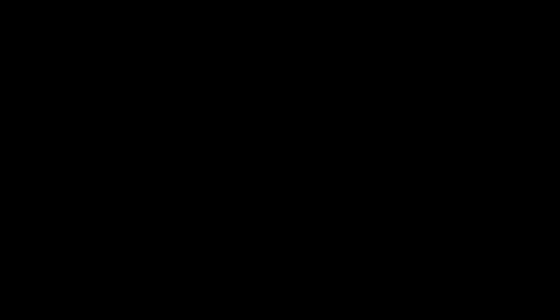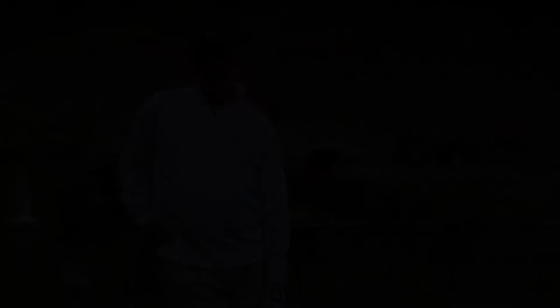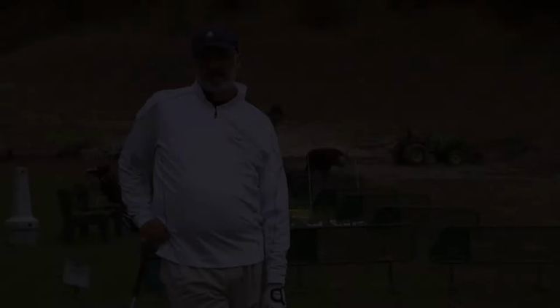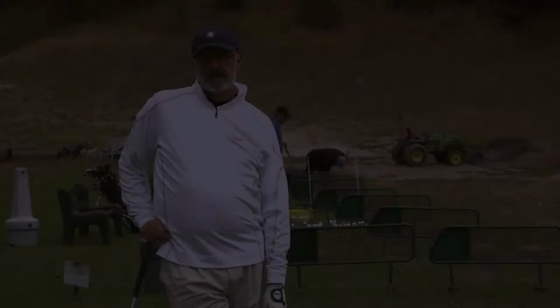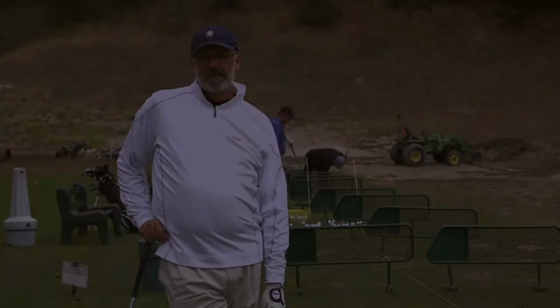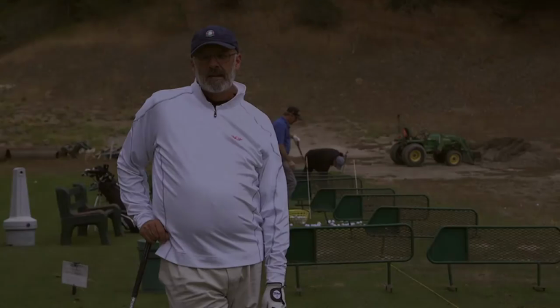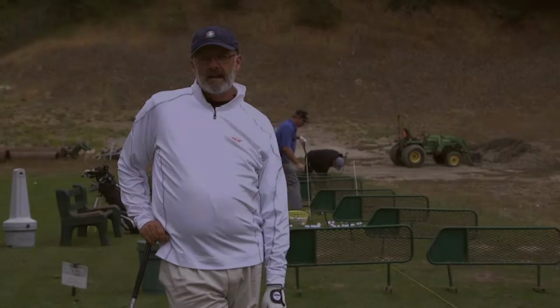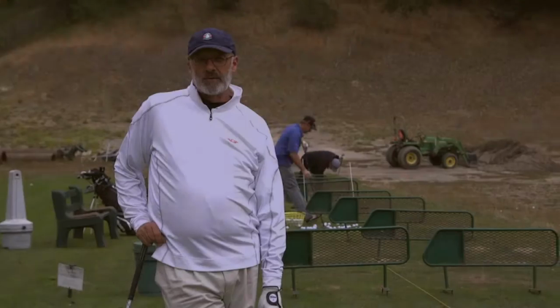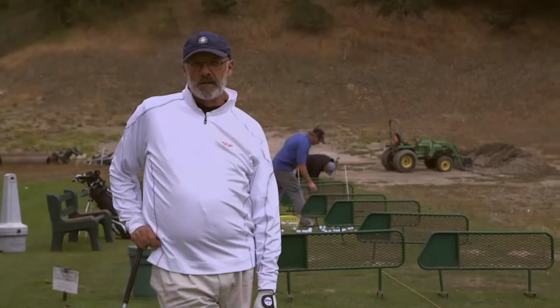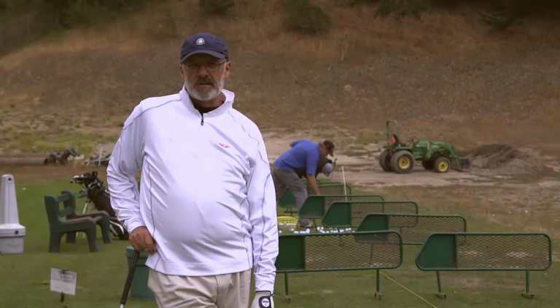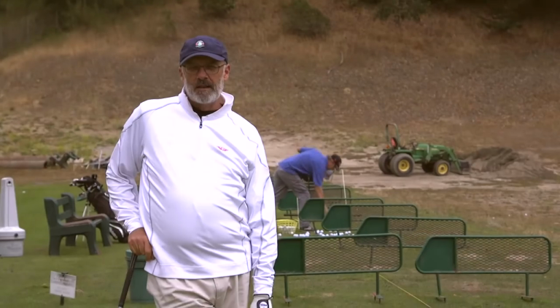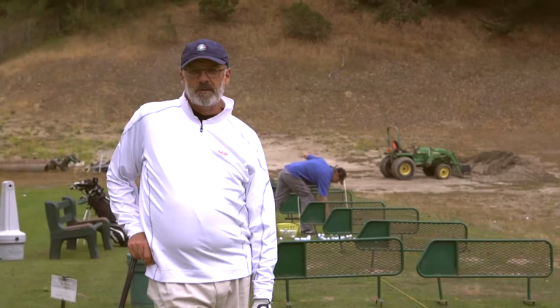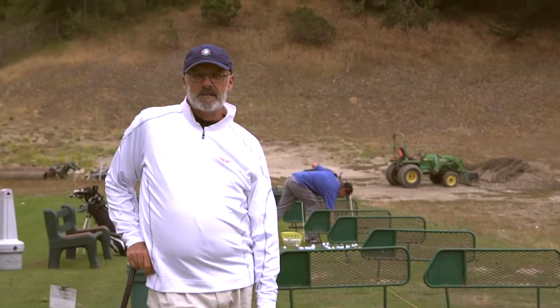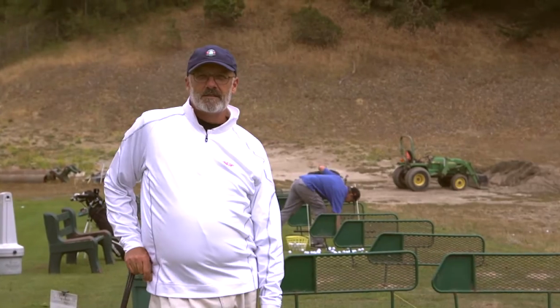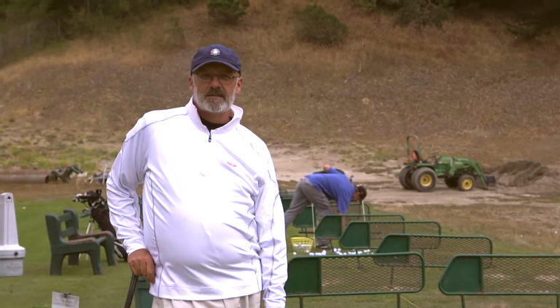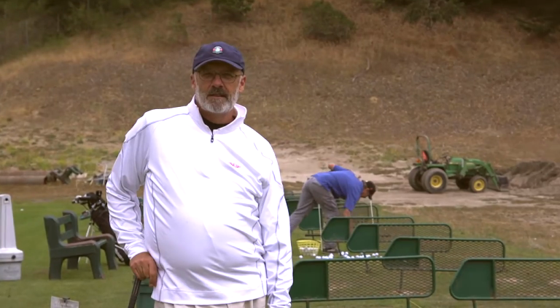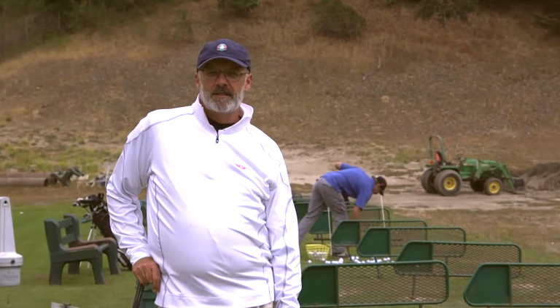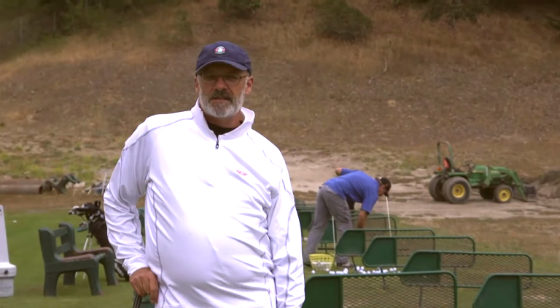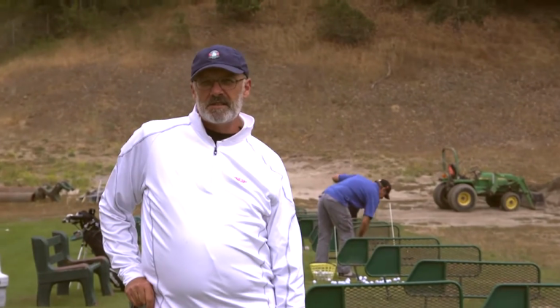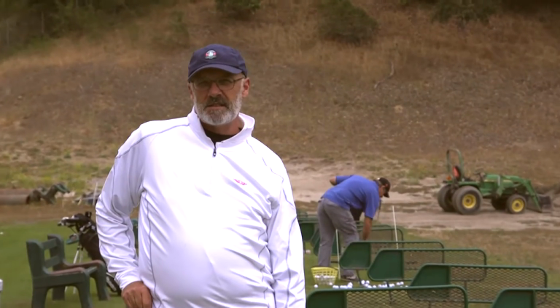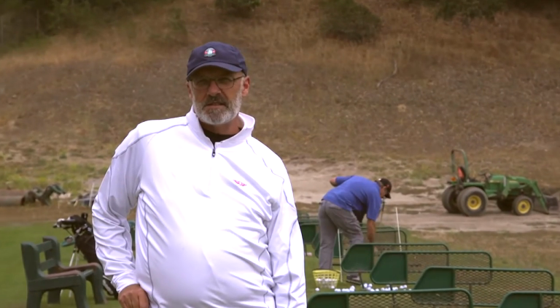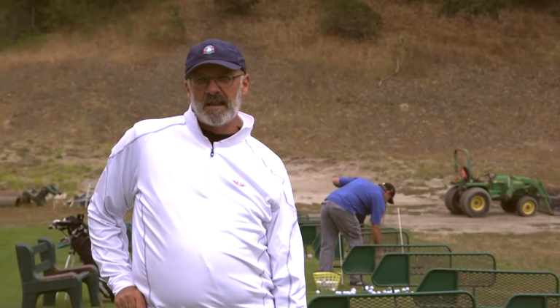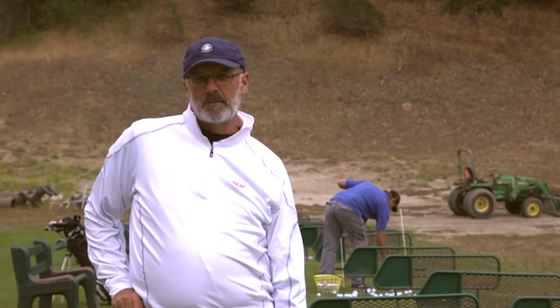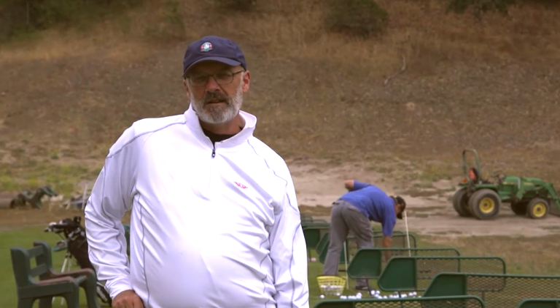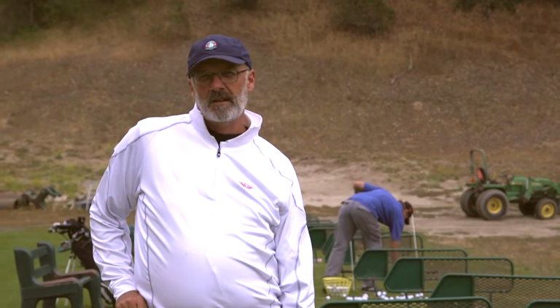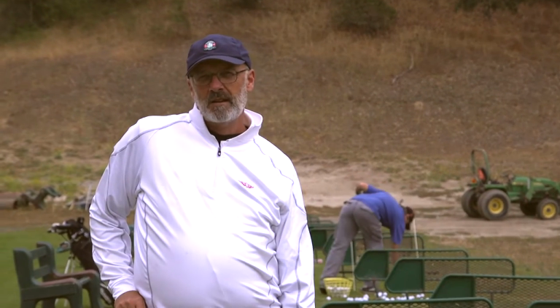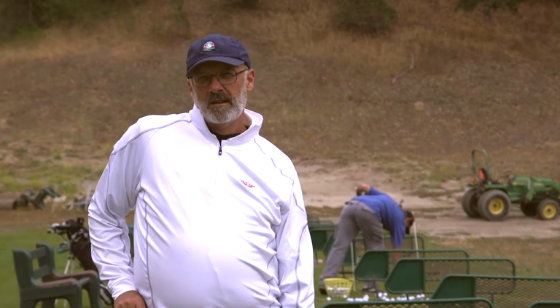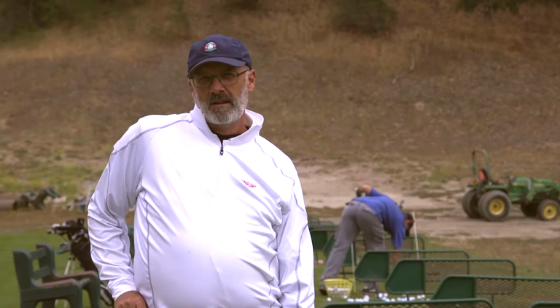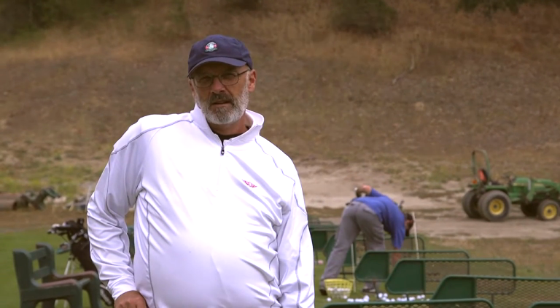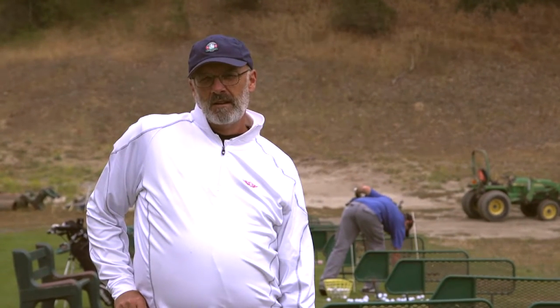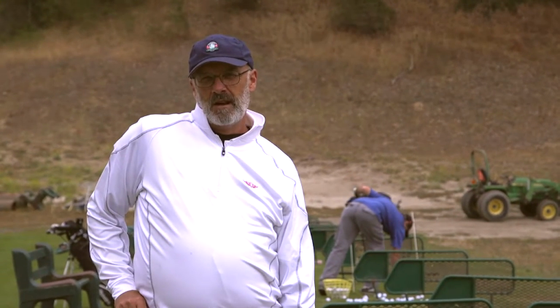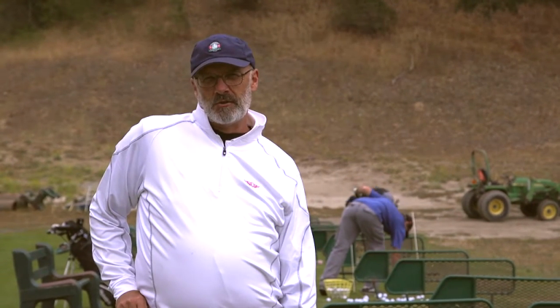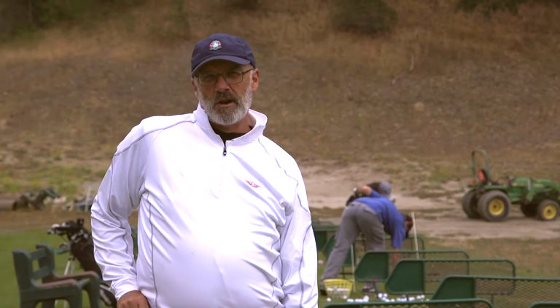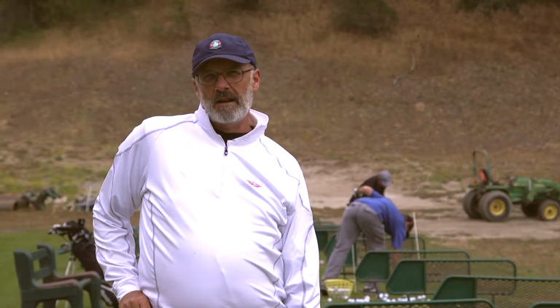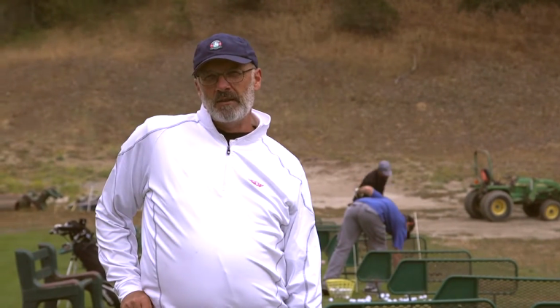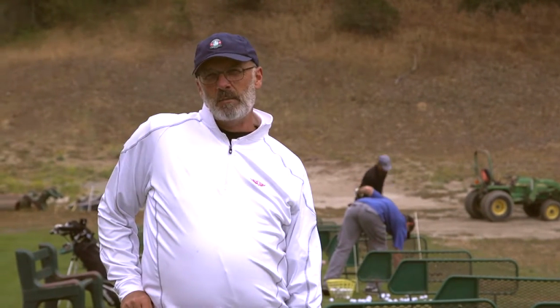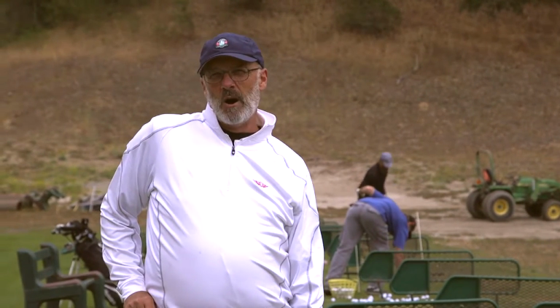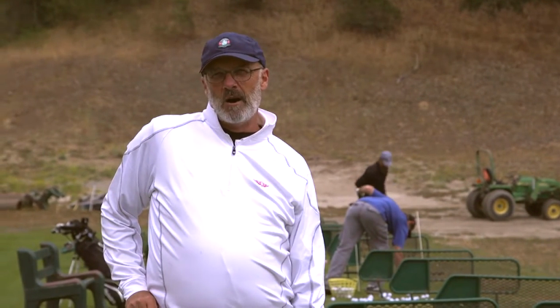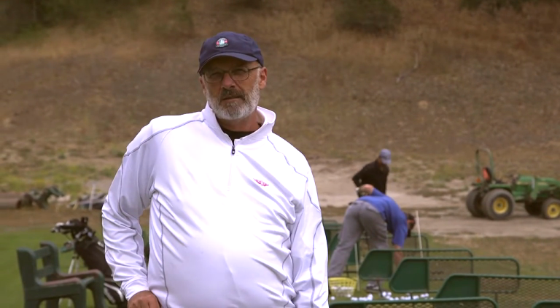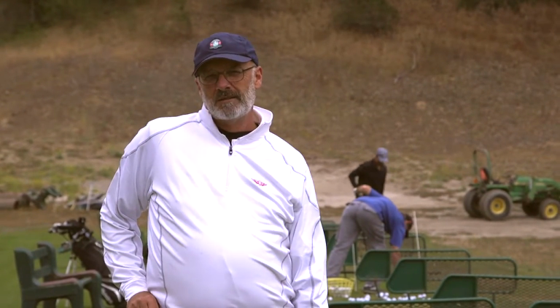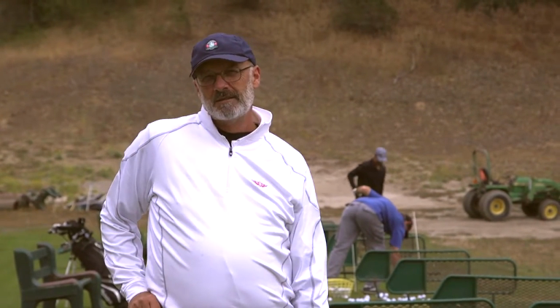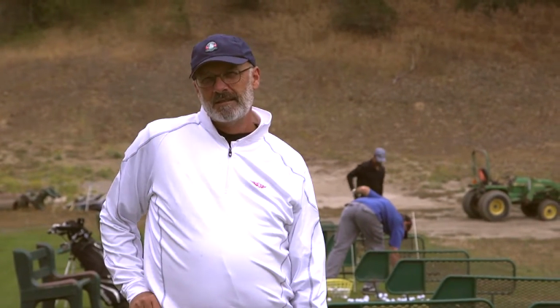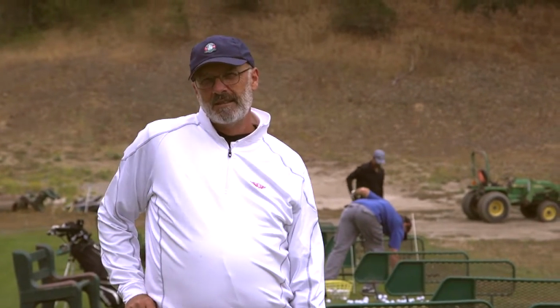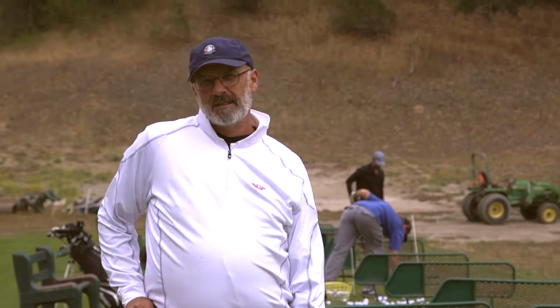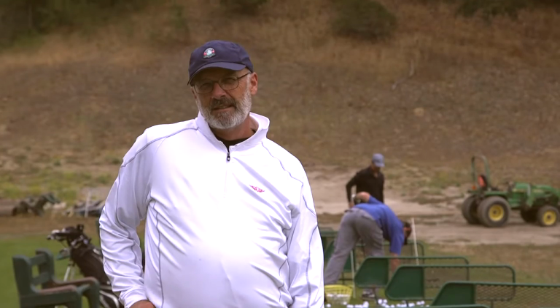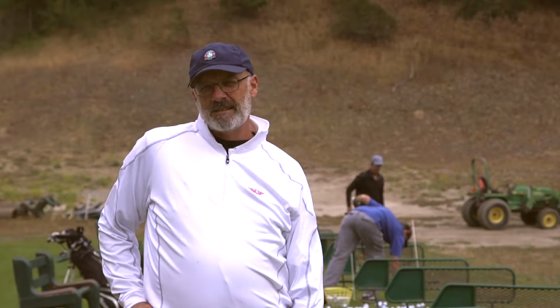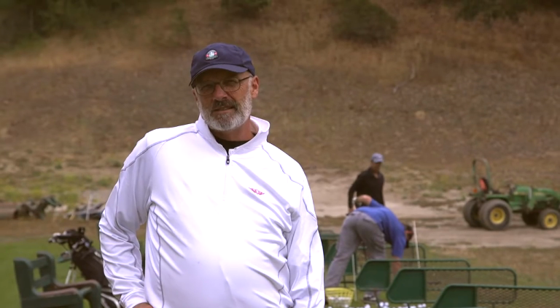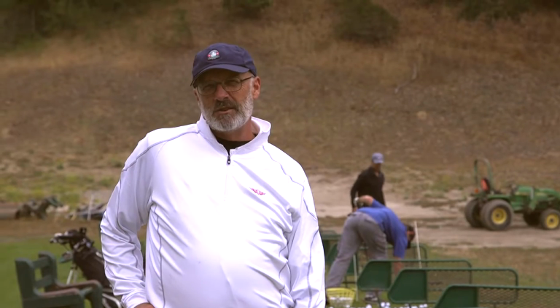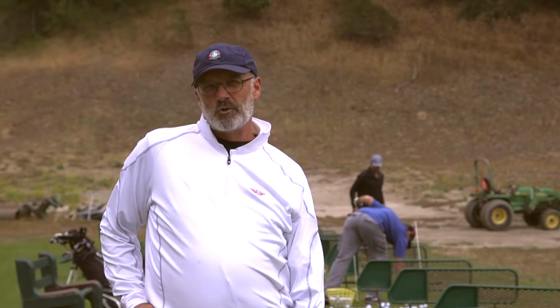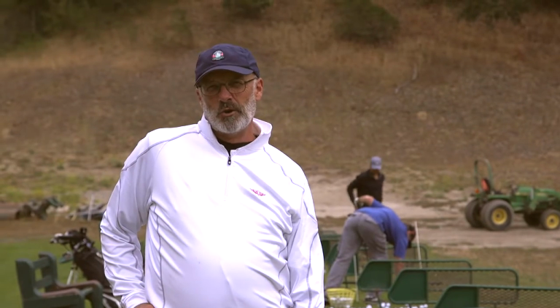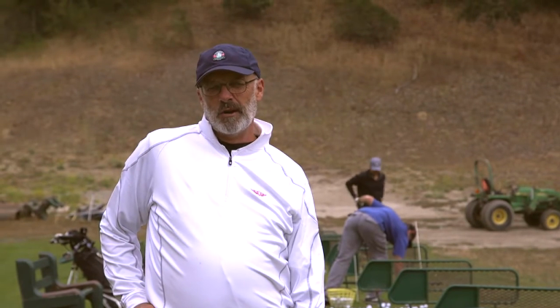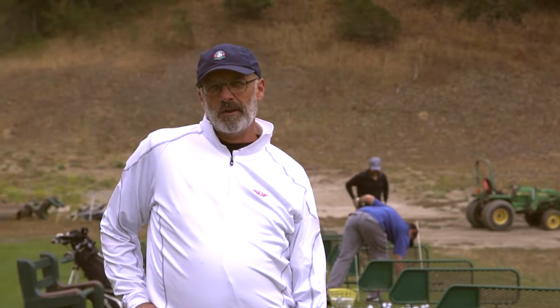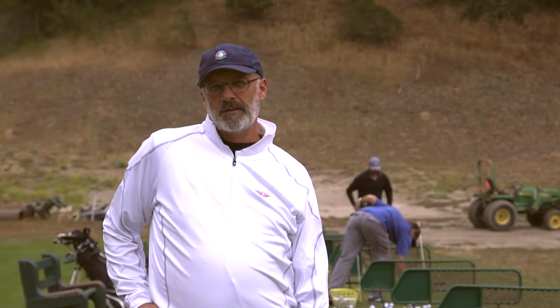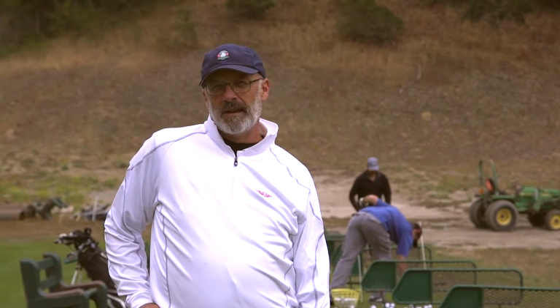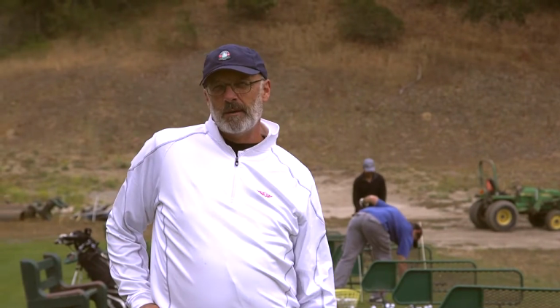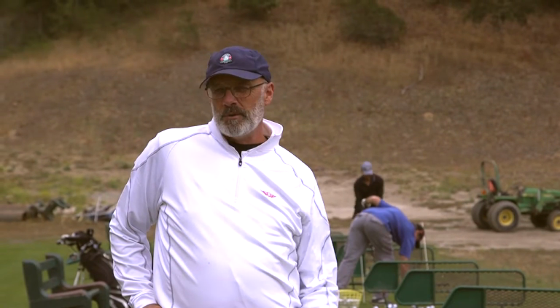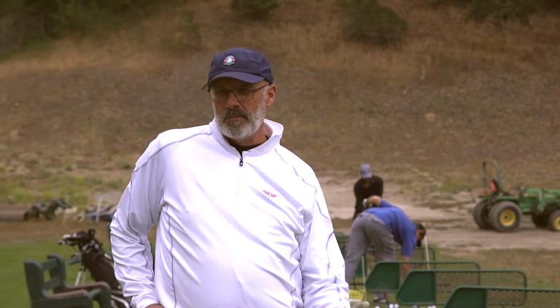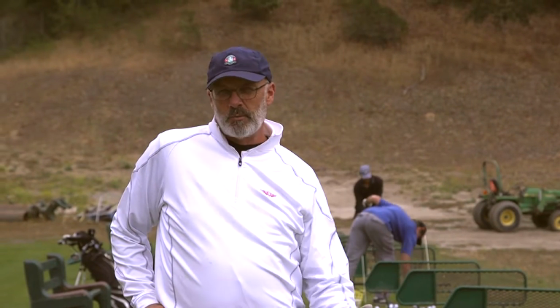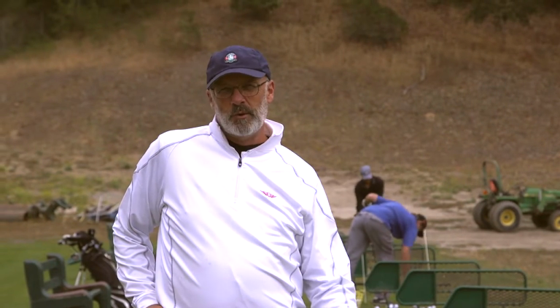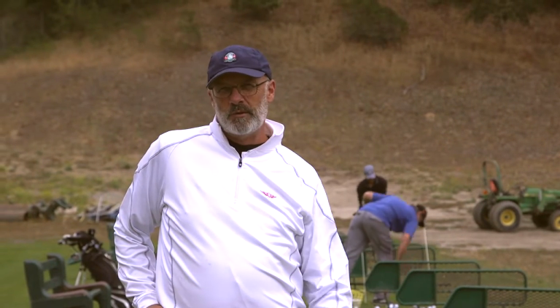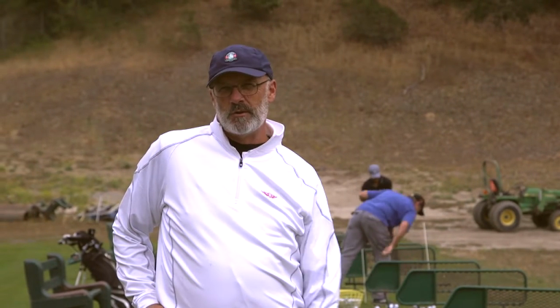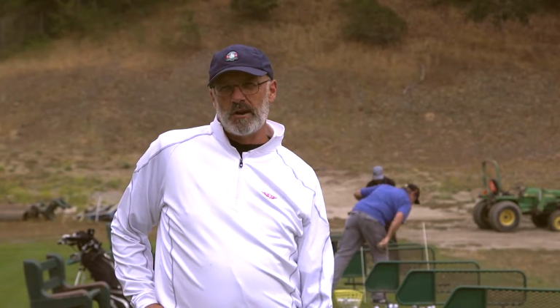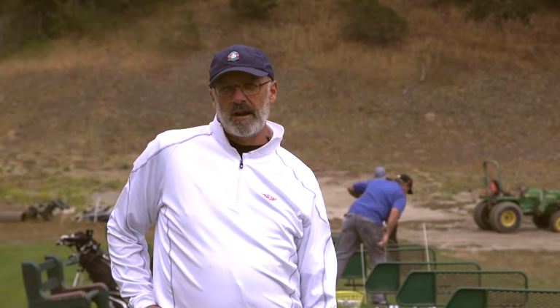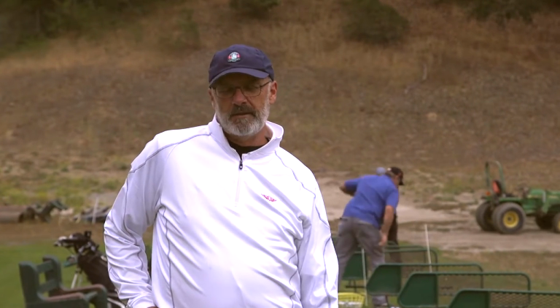Hi, it's Rich Edmonds and this is a segment on driving the ball. This is a drill to help you improve your driving.